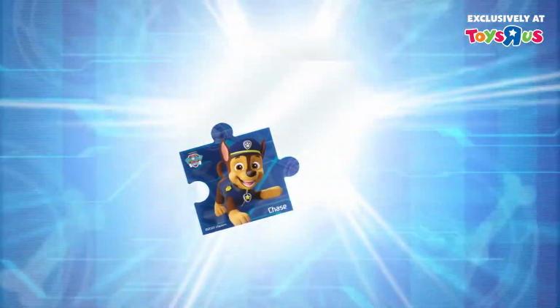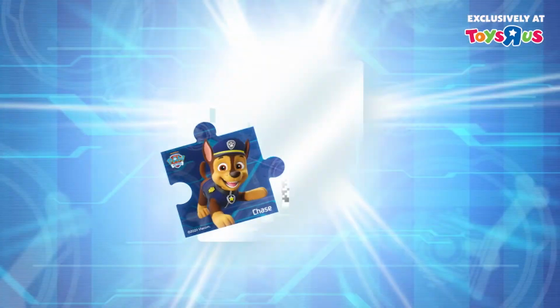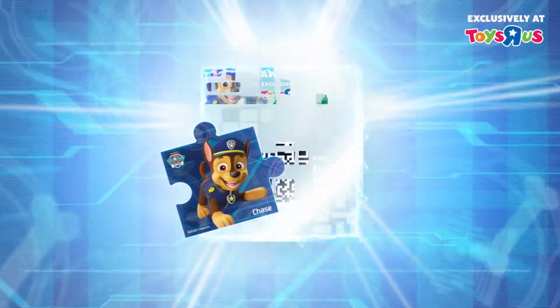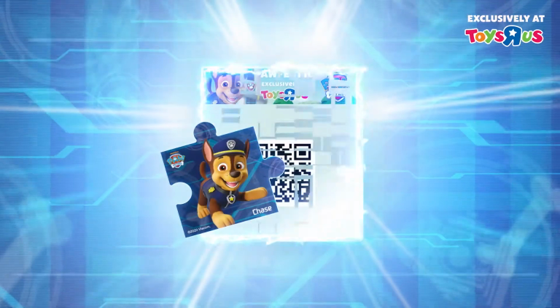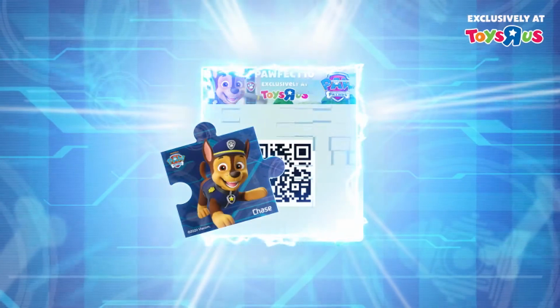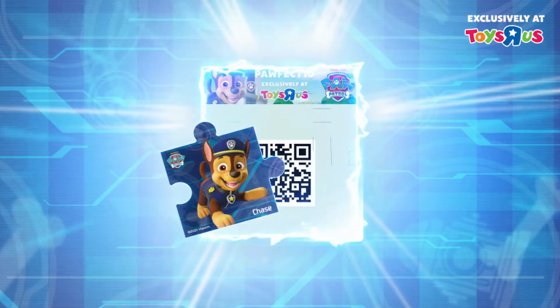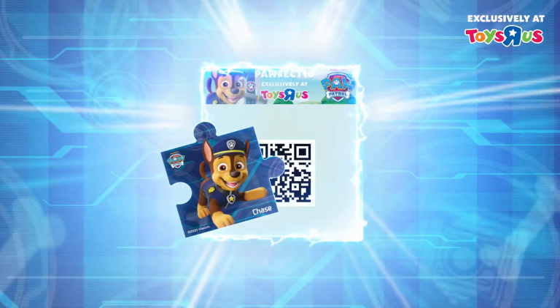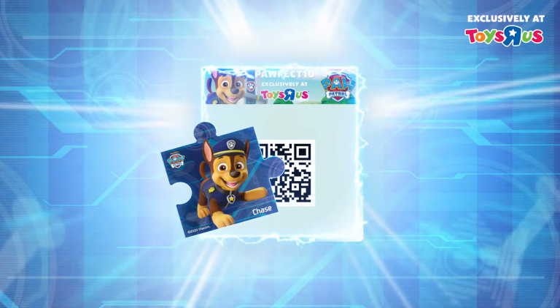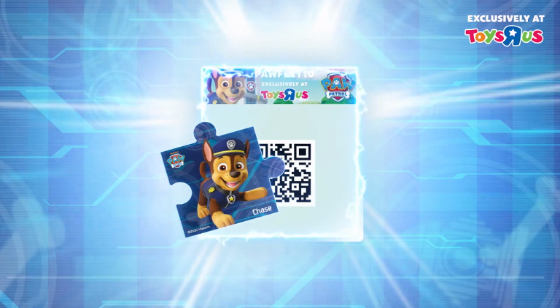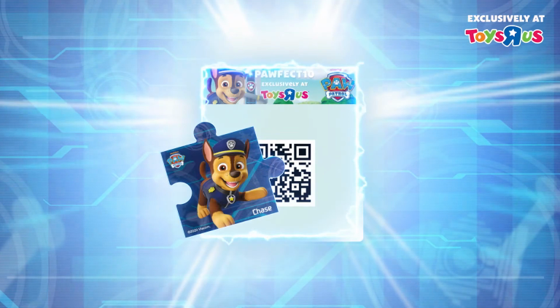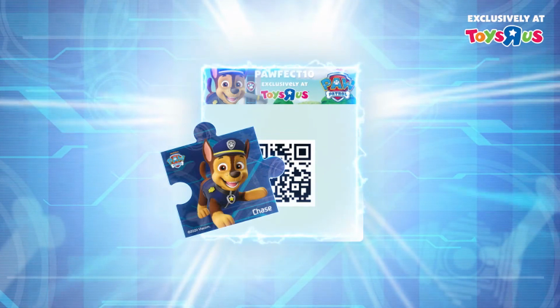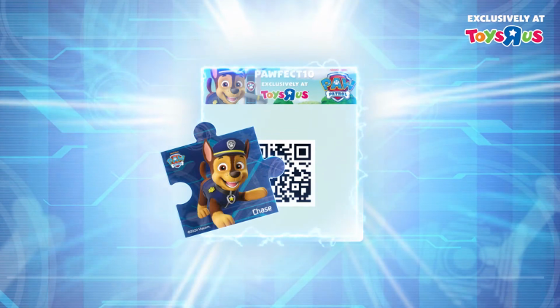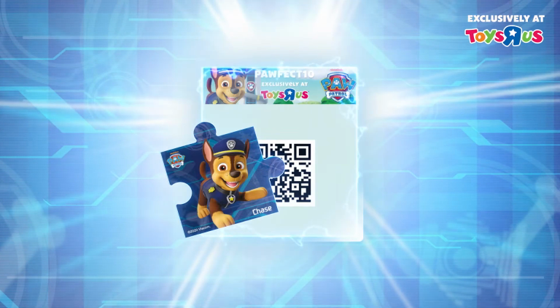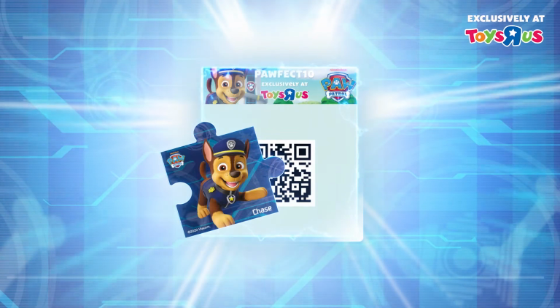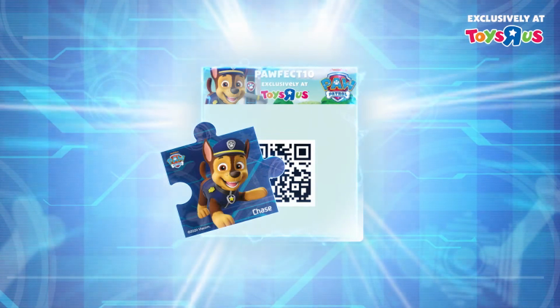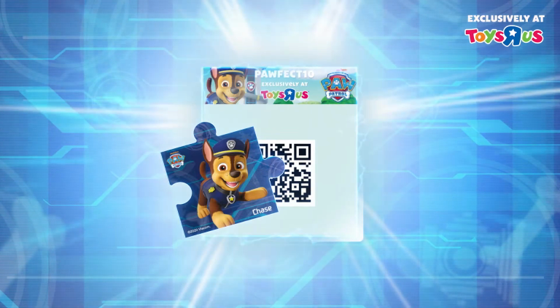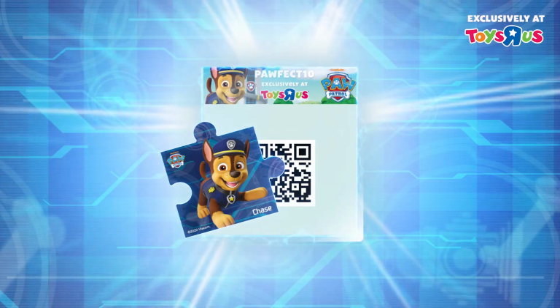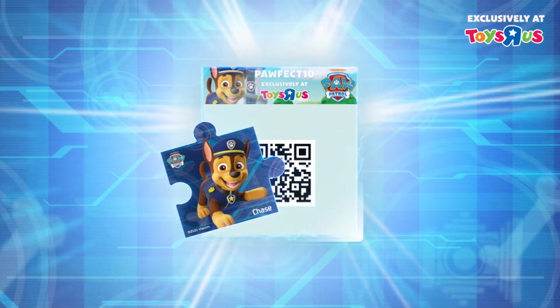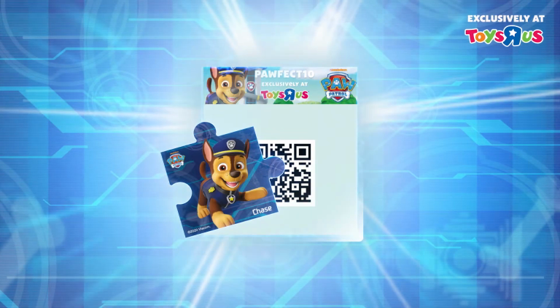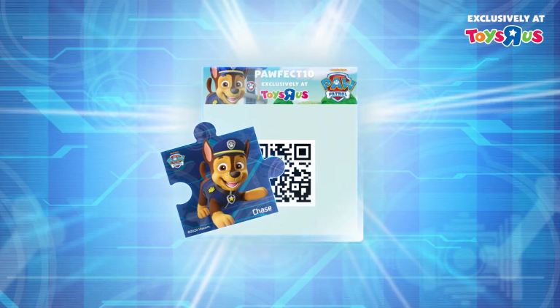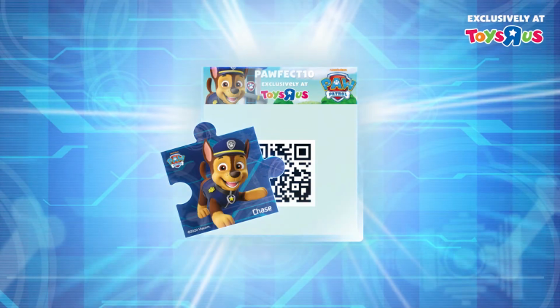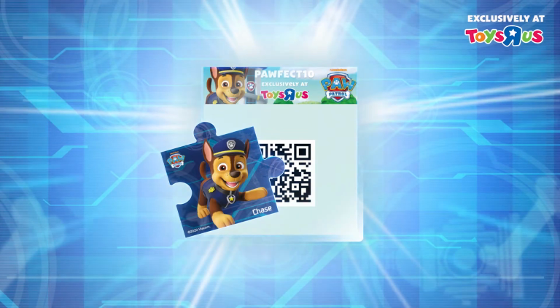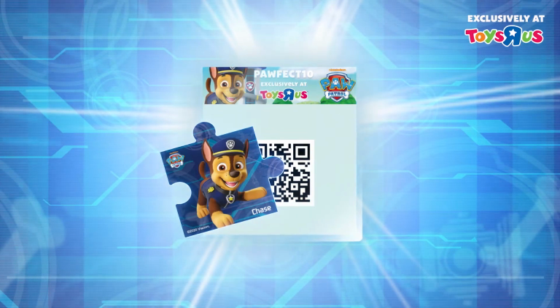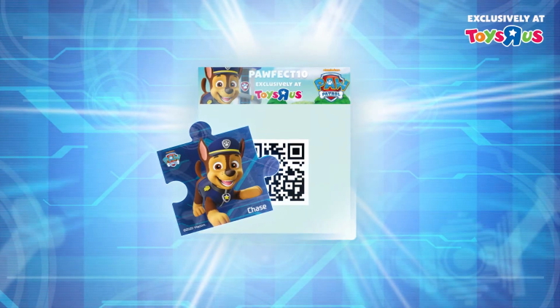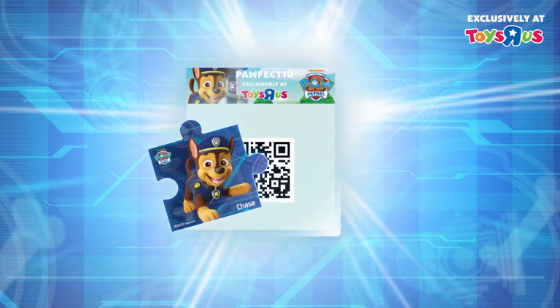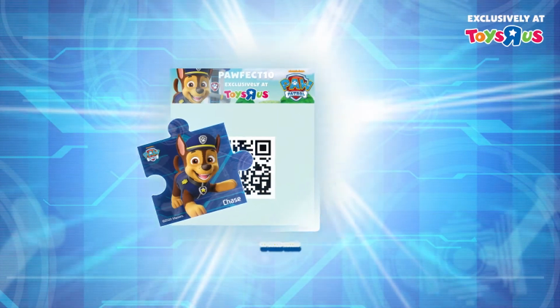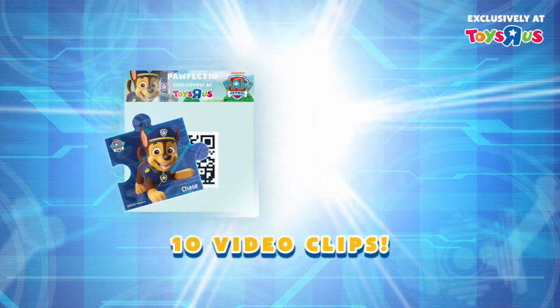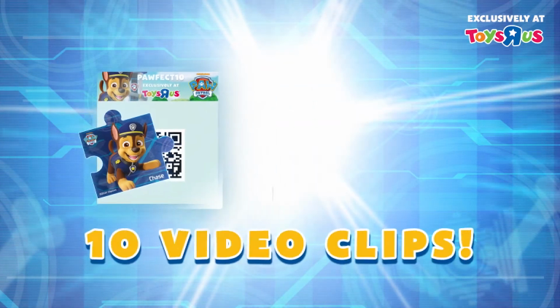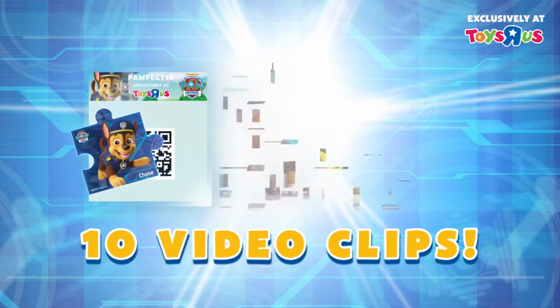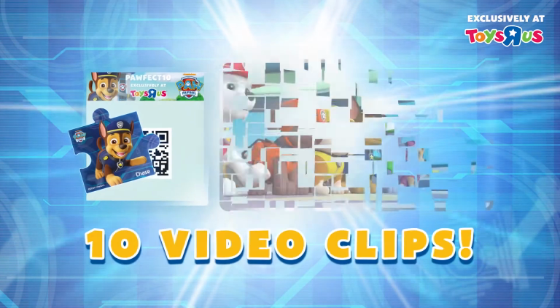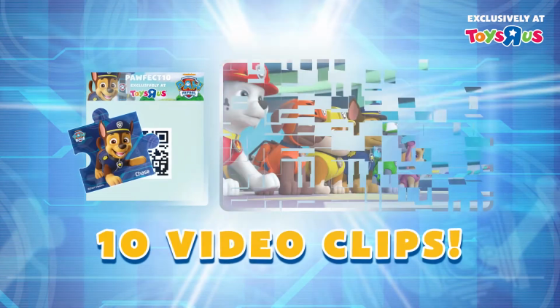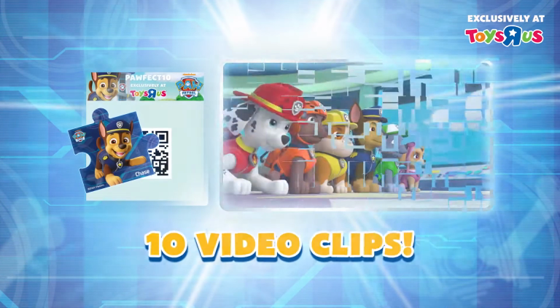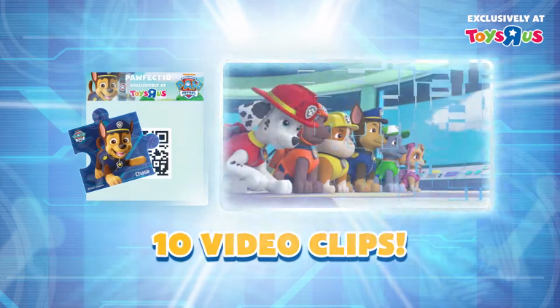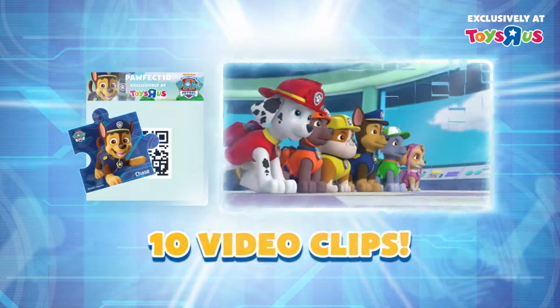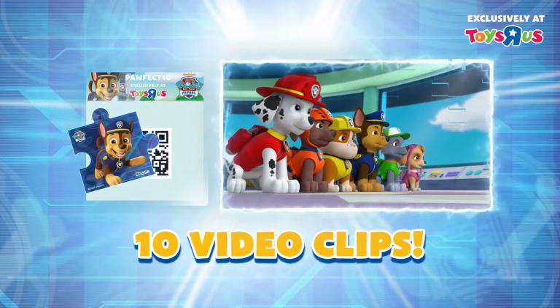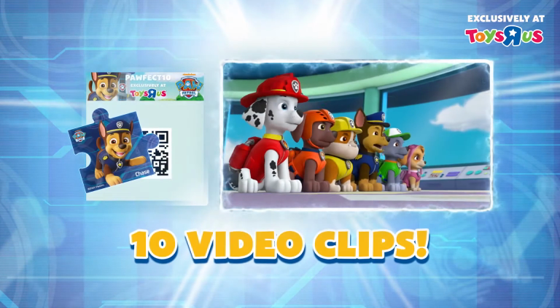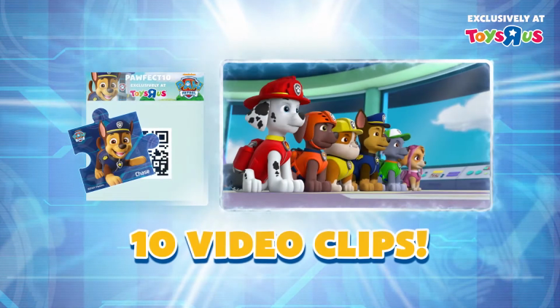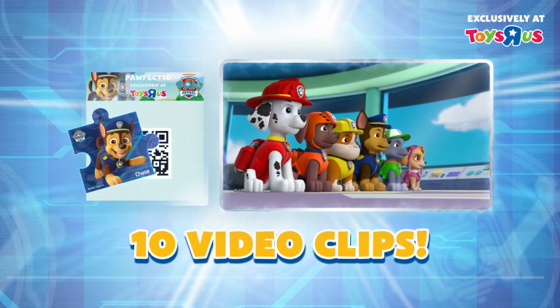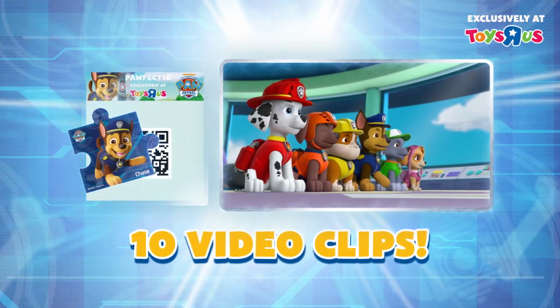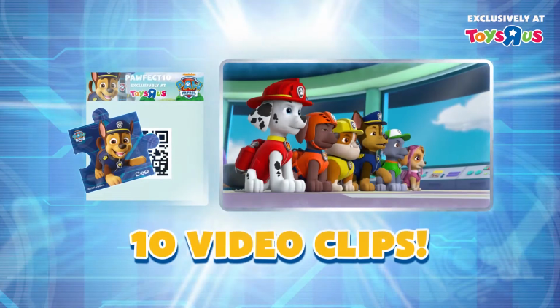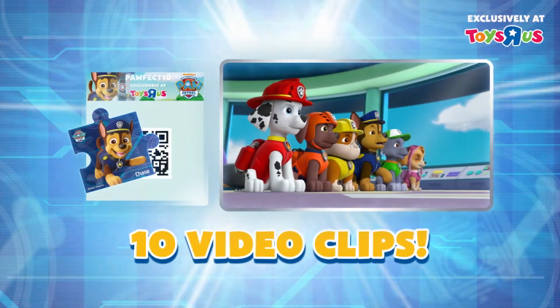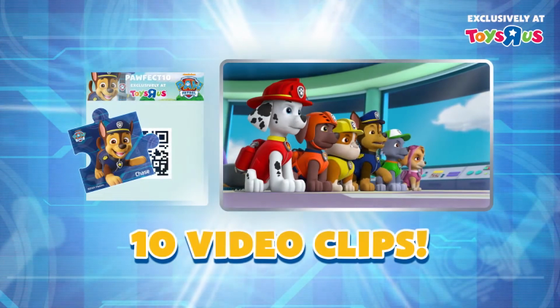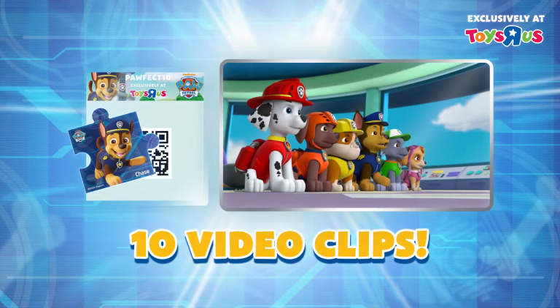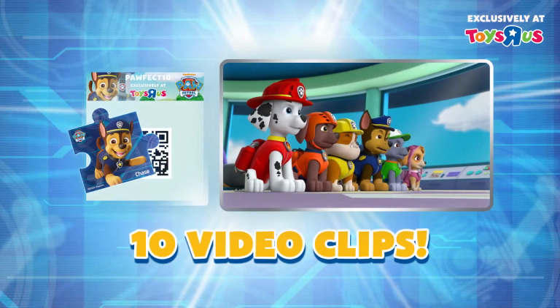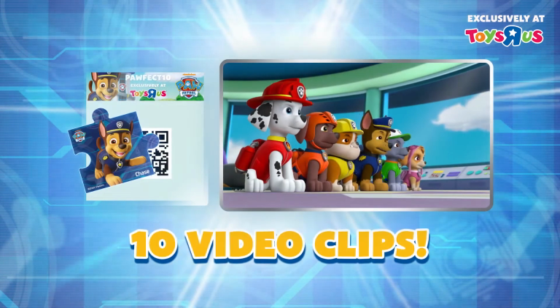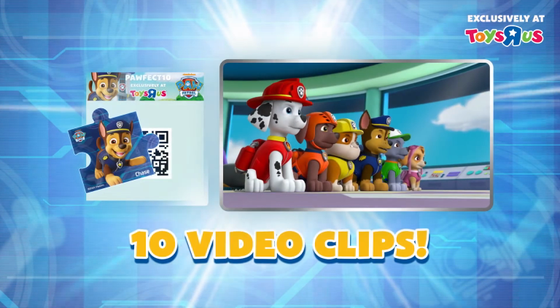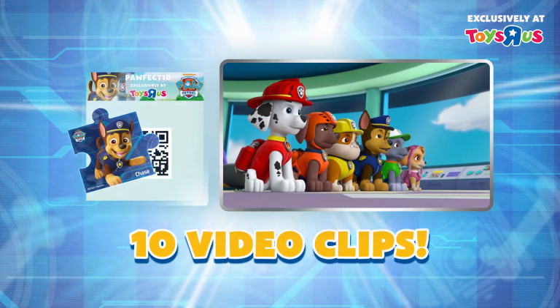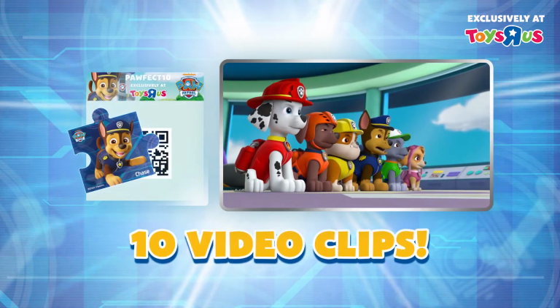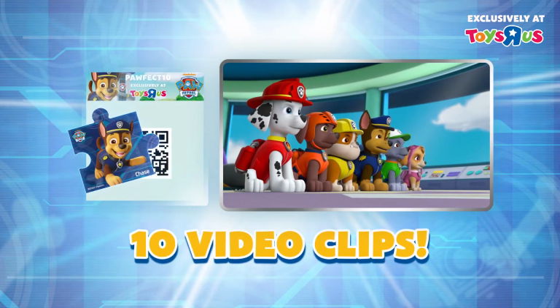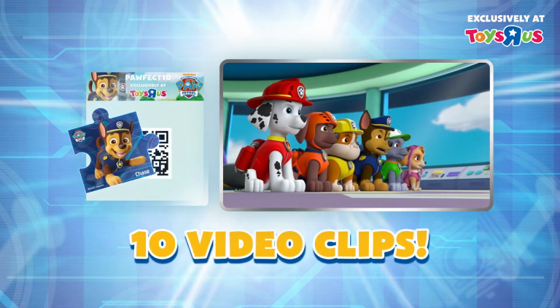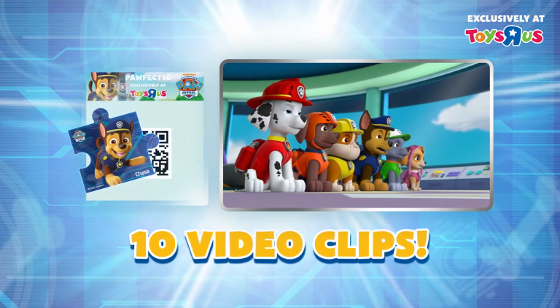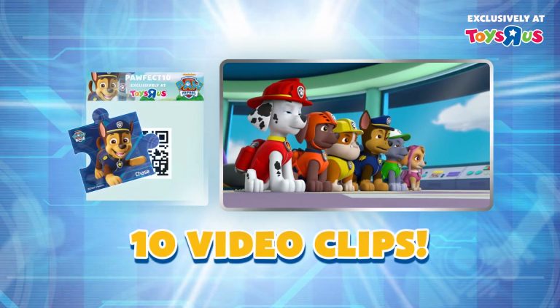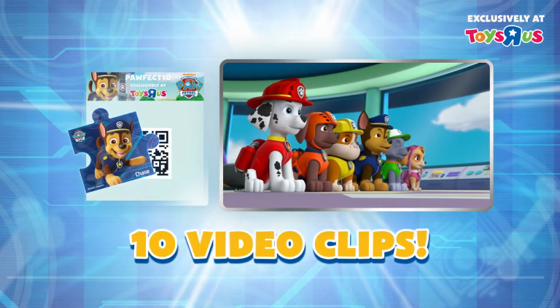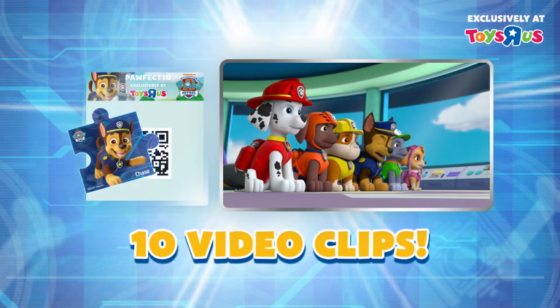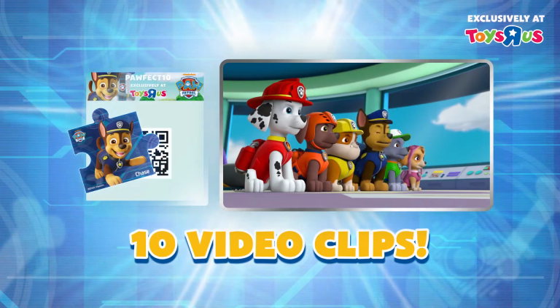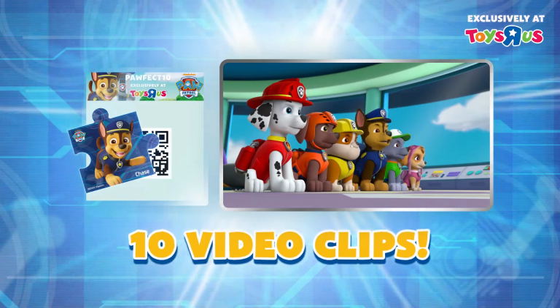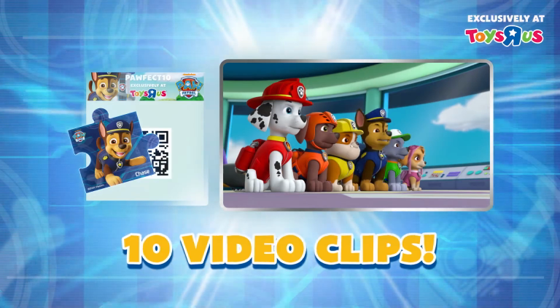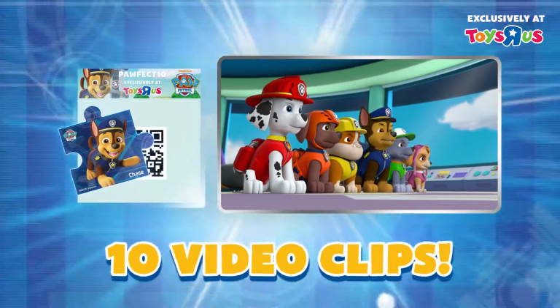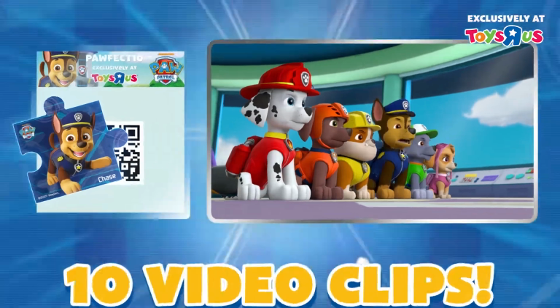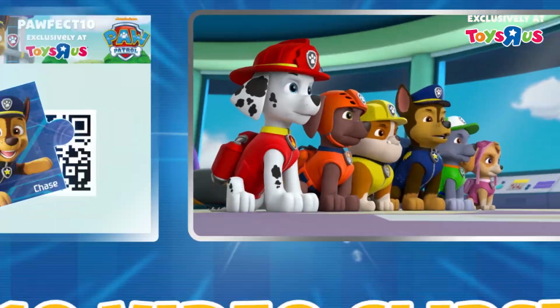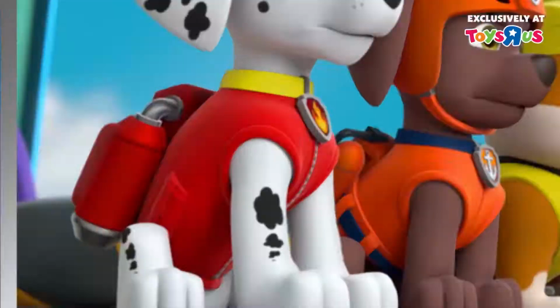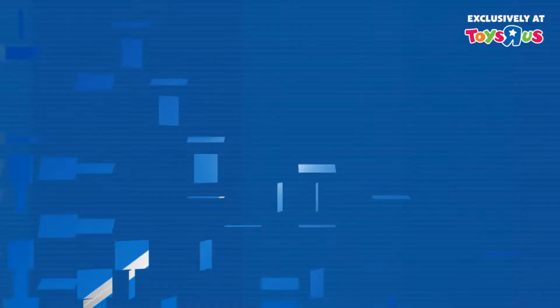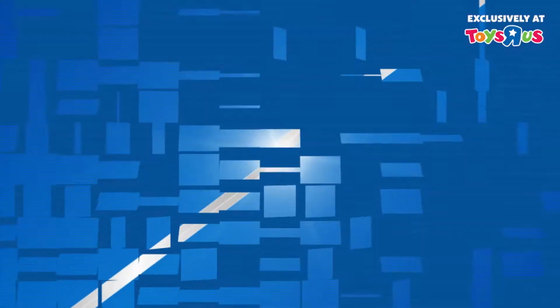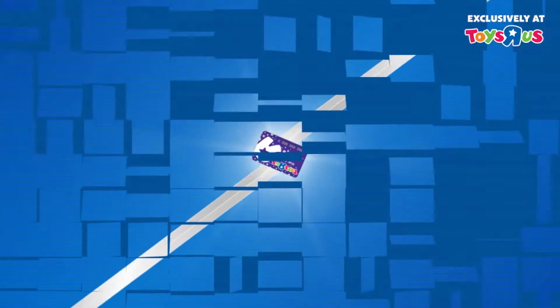Scan the QR code on the Jigsaw Magnet packaging with your phone or tablet to watch an exclusive PAW Patrol short clip. Watch a different clip with each magnet design collected.